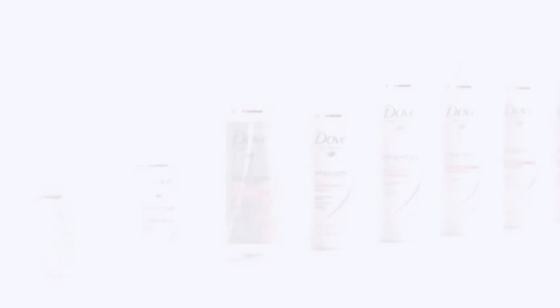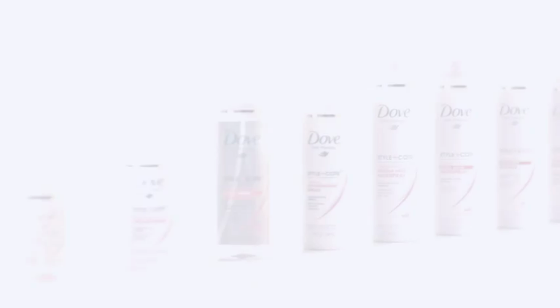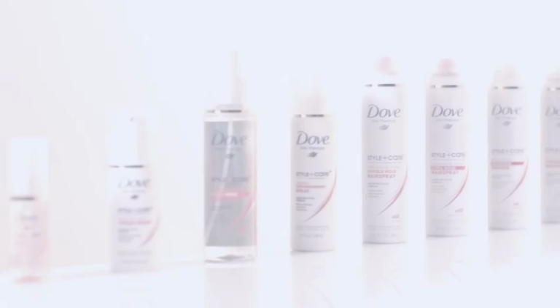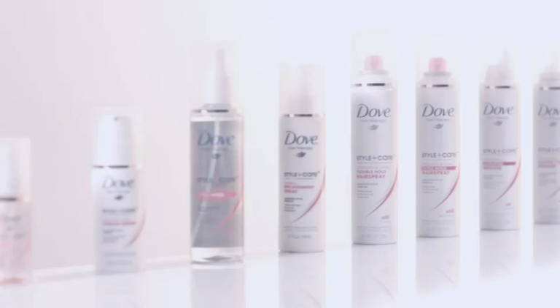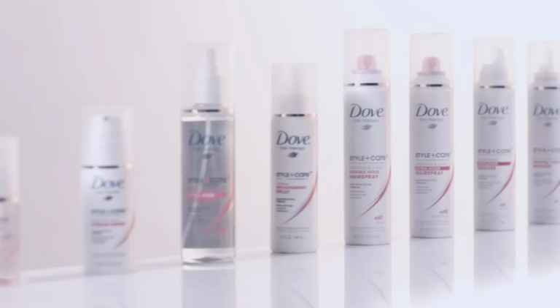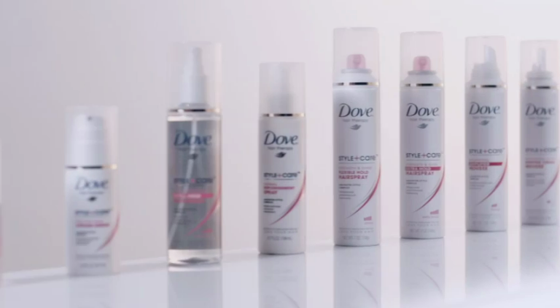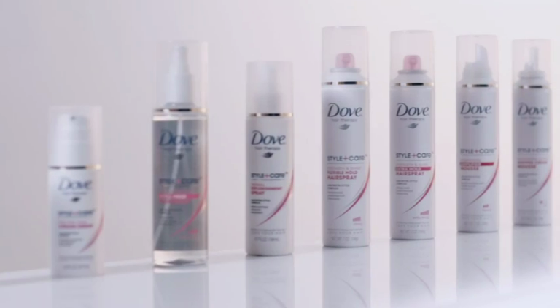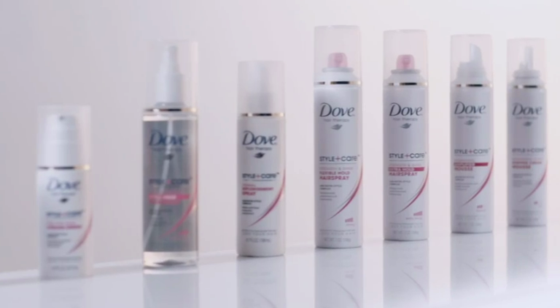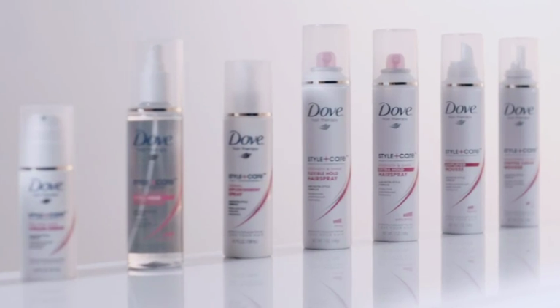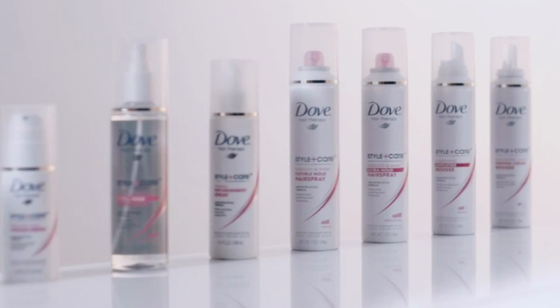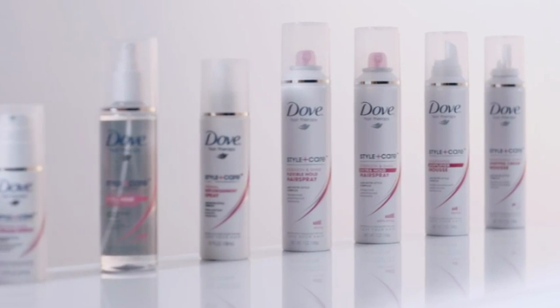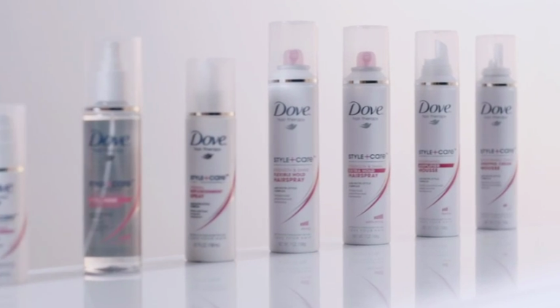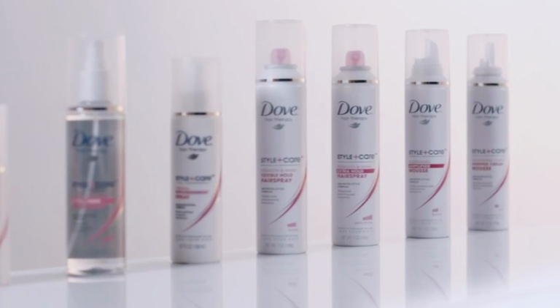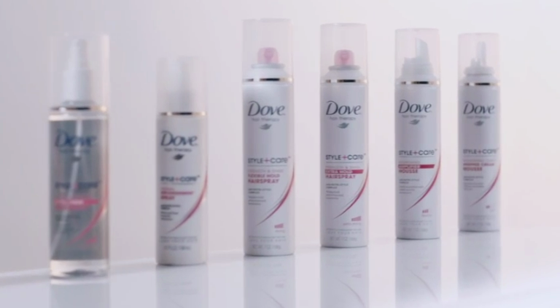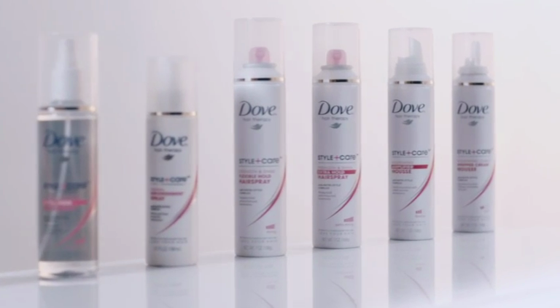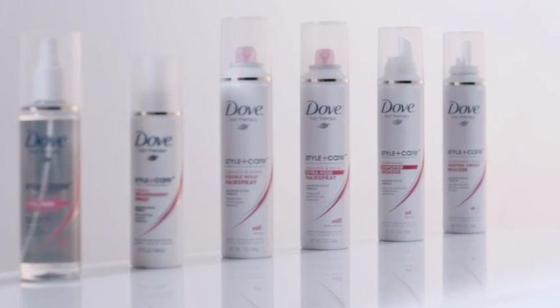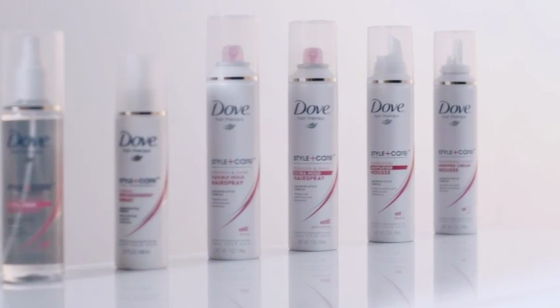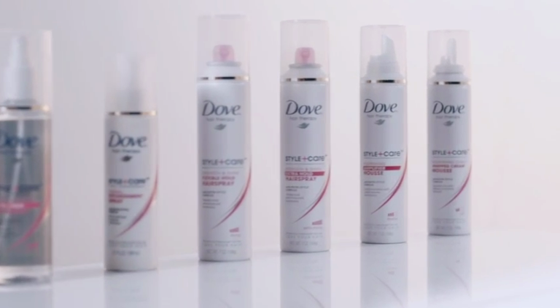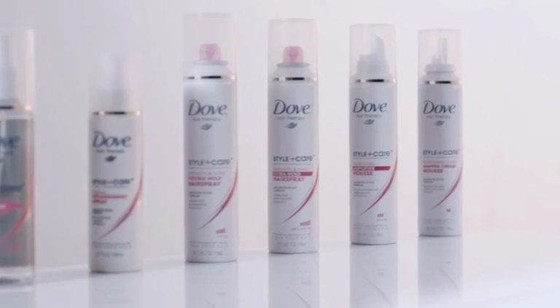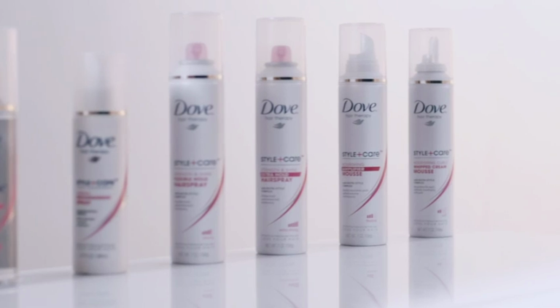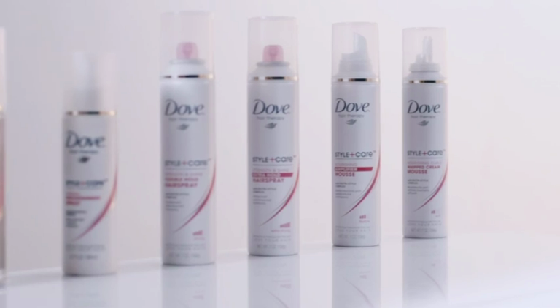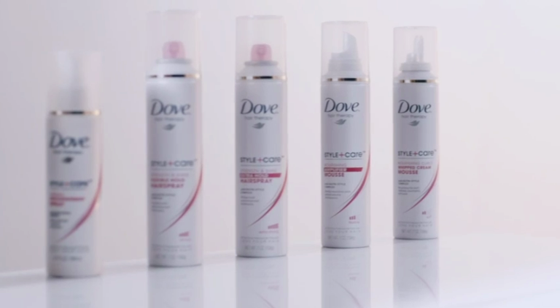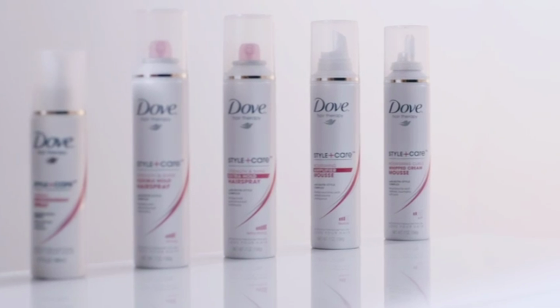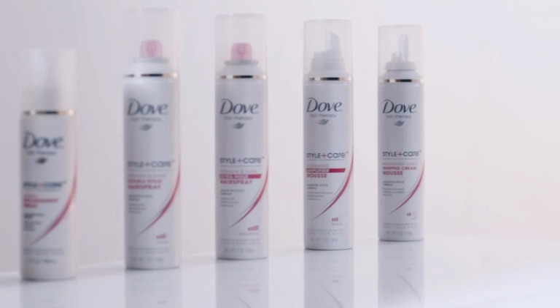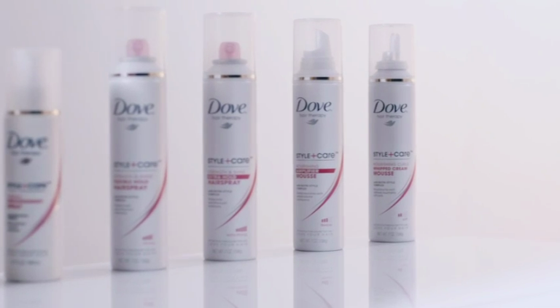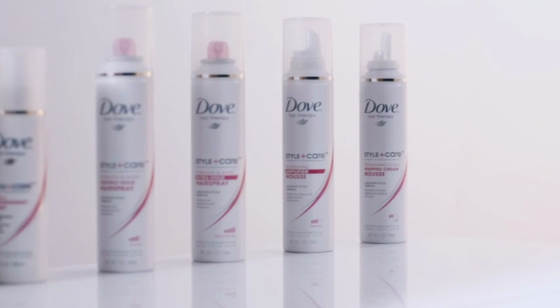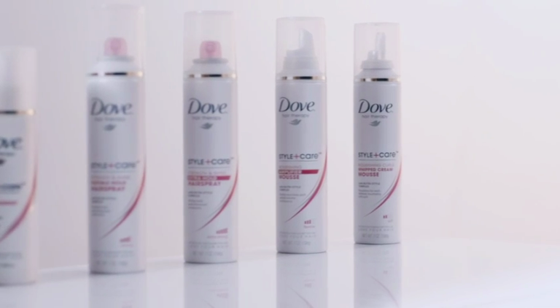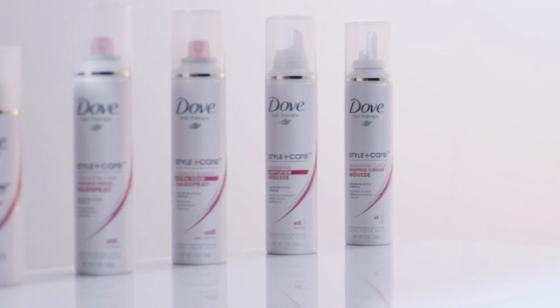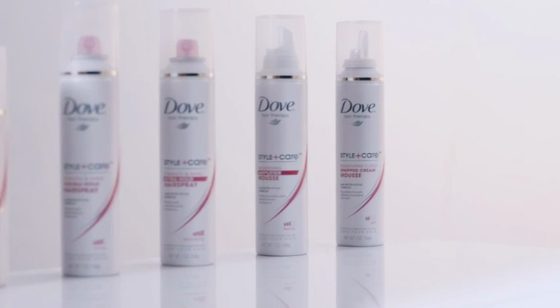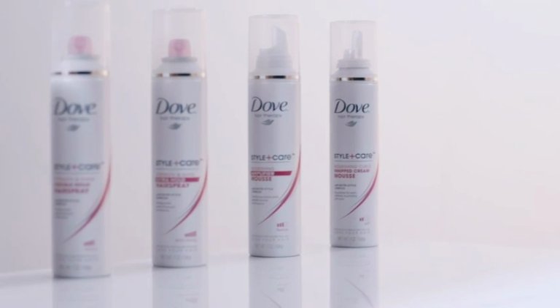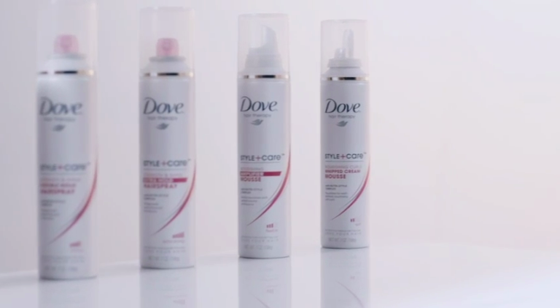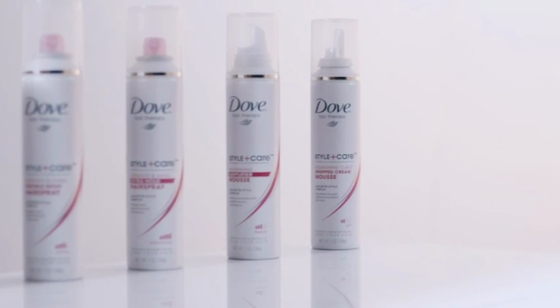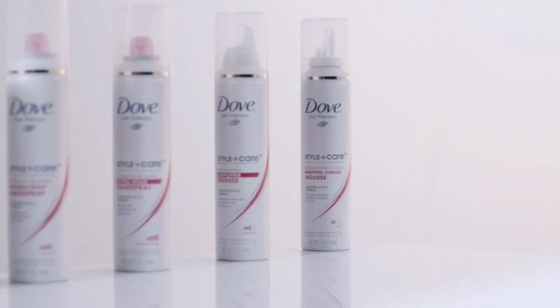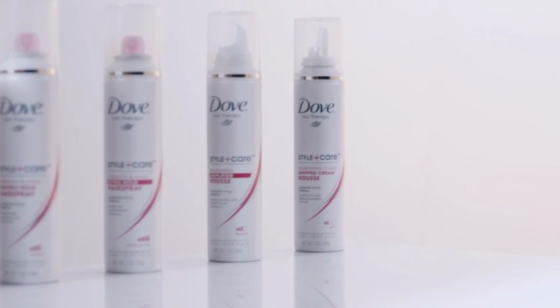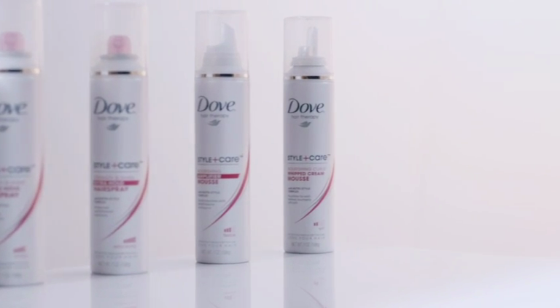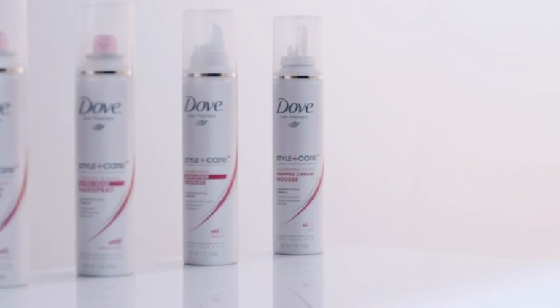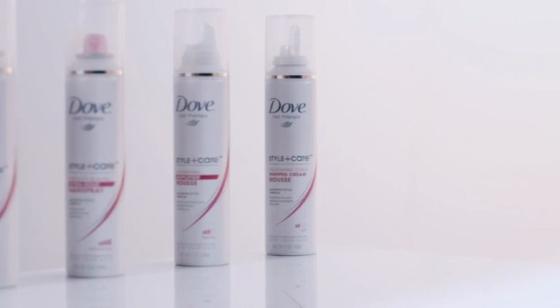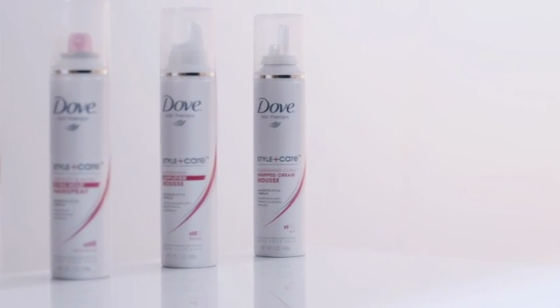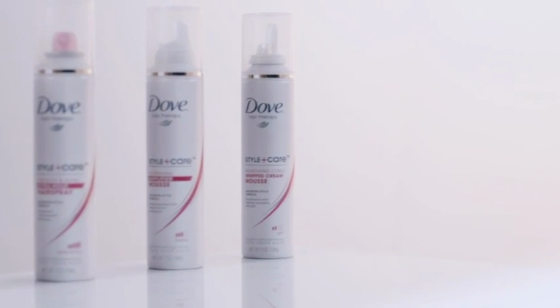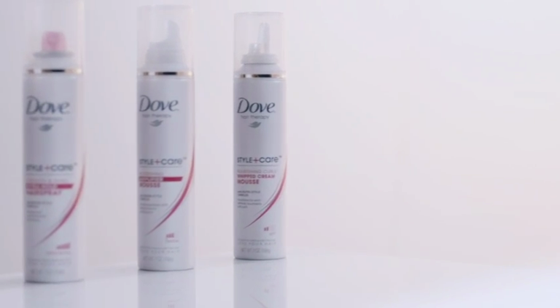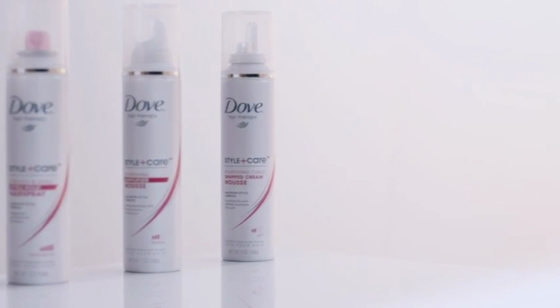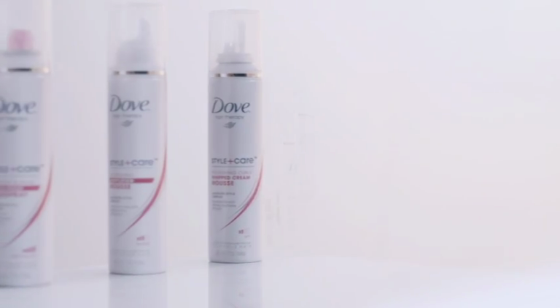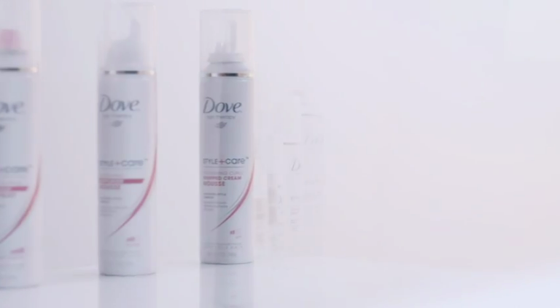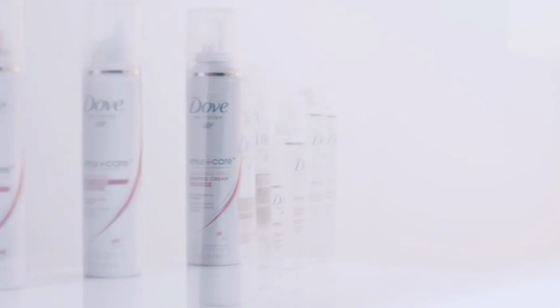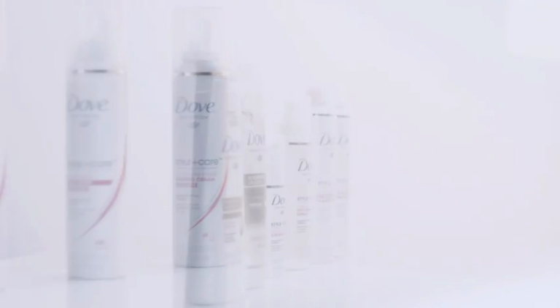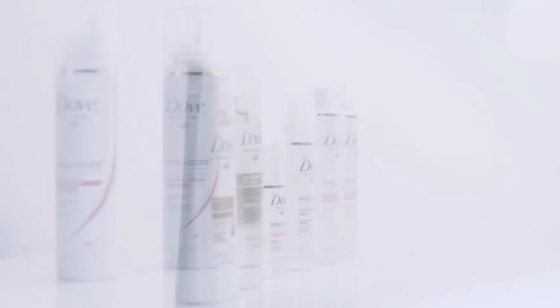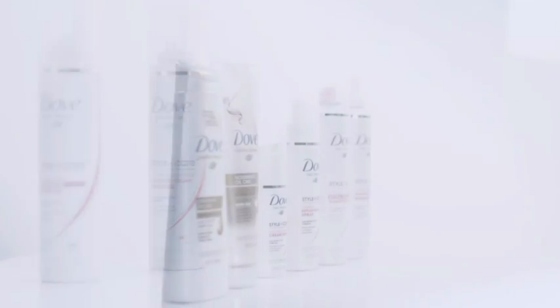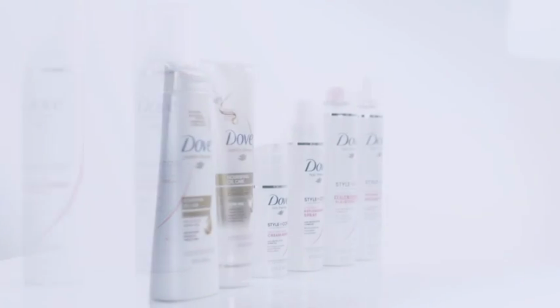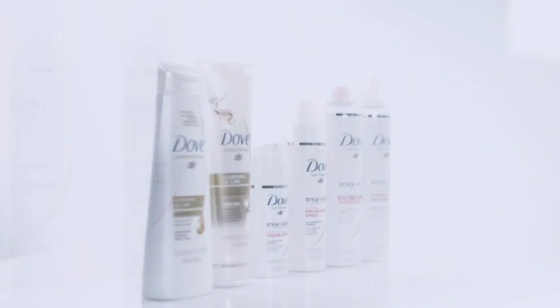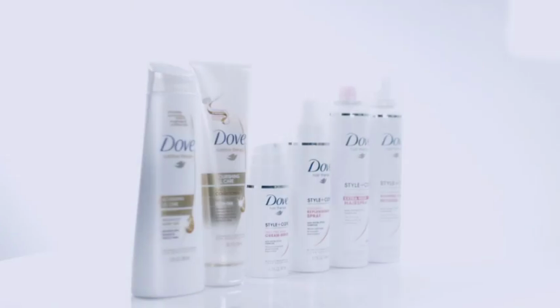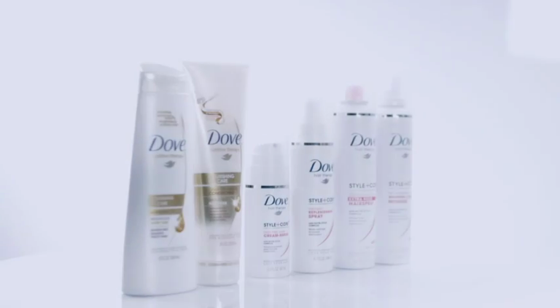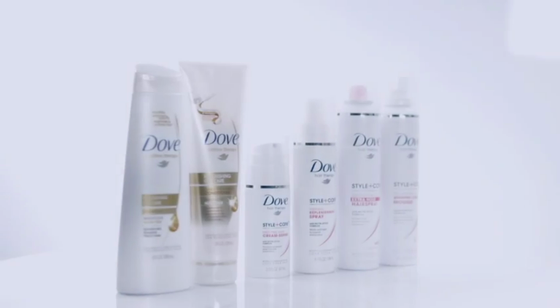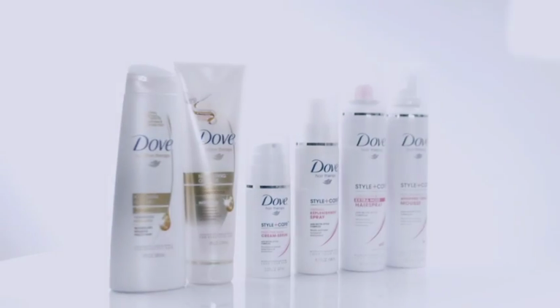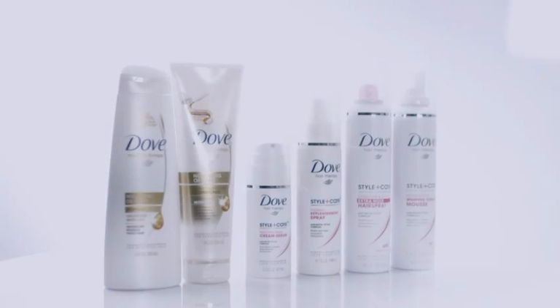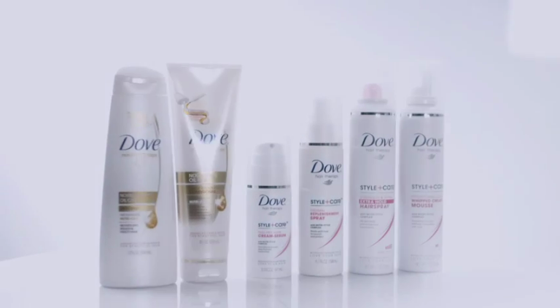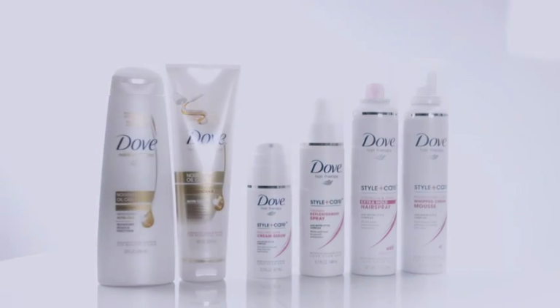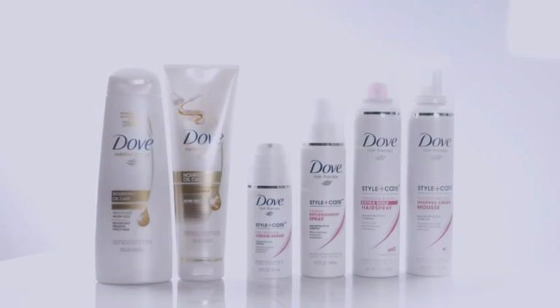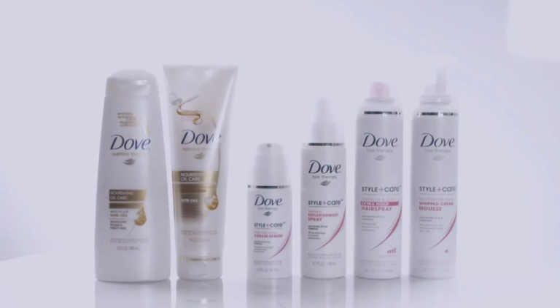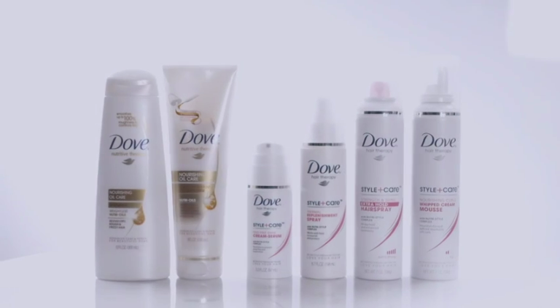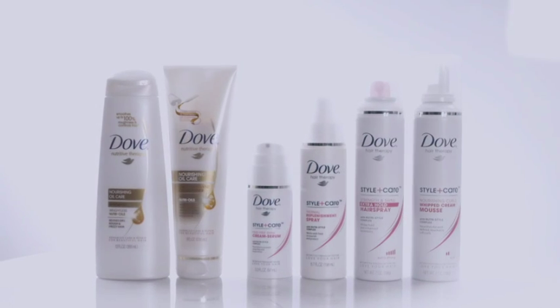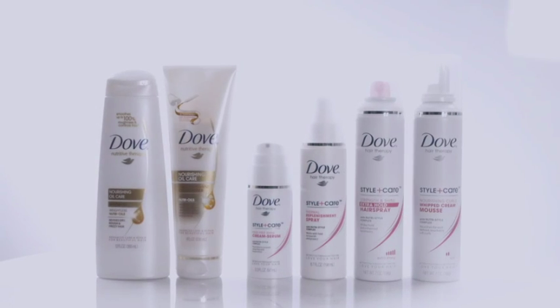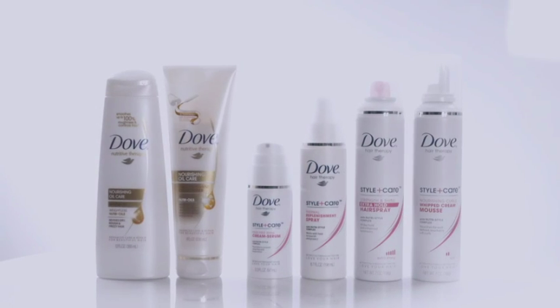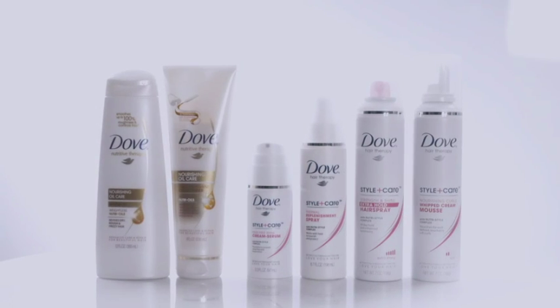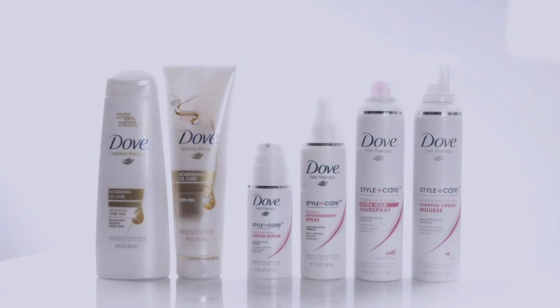For manageability, you'll want to prep hair prior to styling with Dove Nourishing Oil Care Shampoo and Daily Treatment Conditioner.